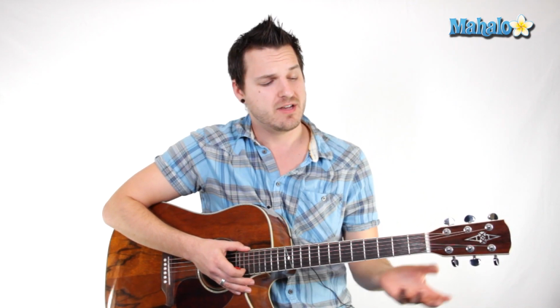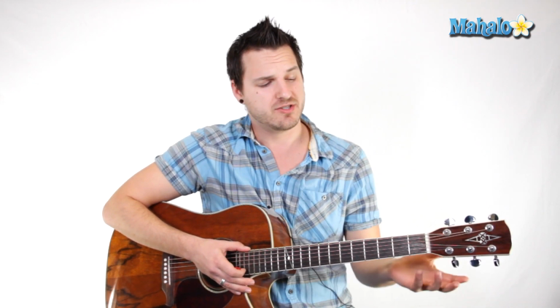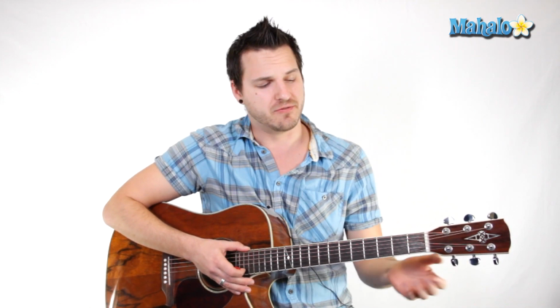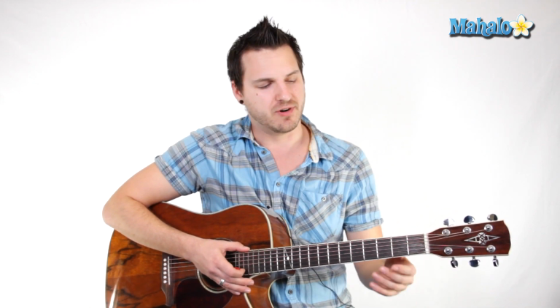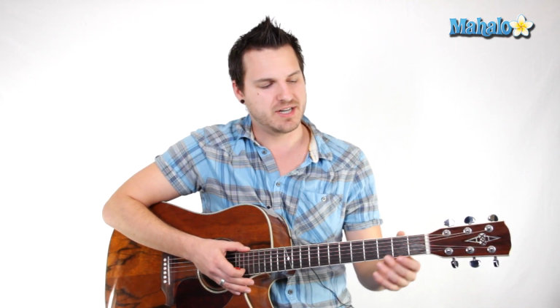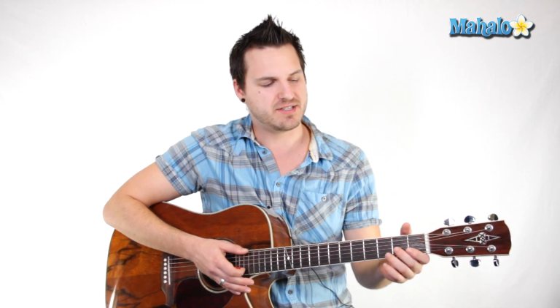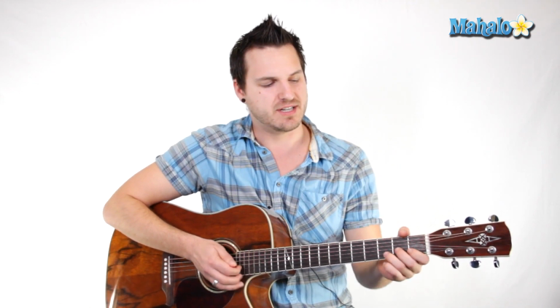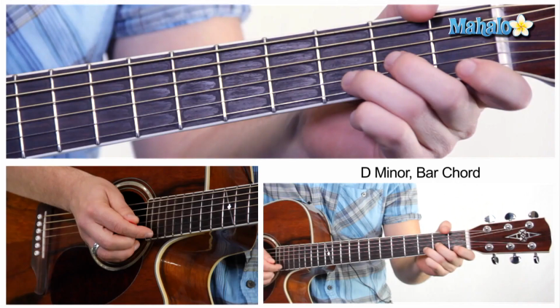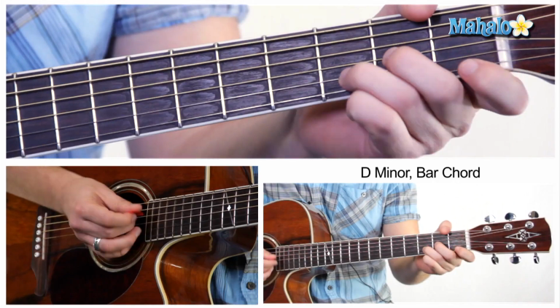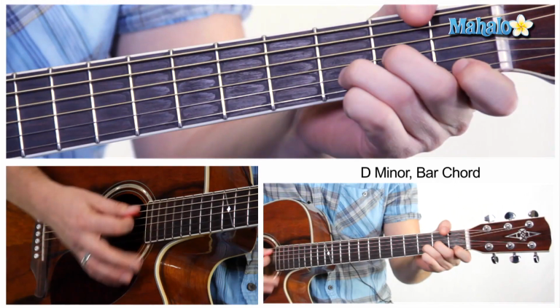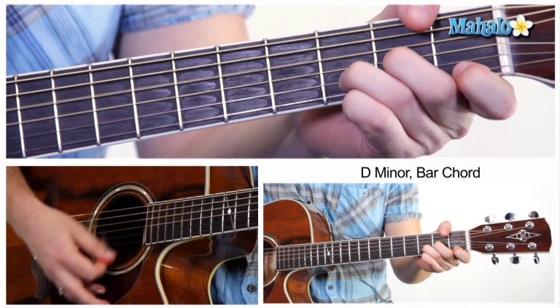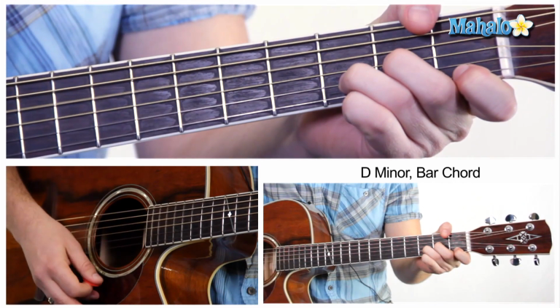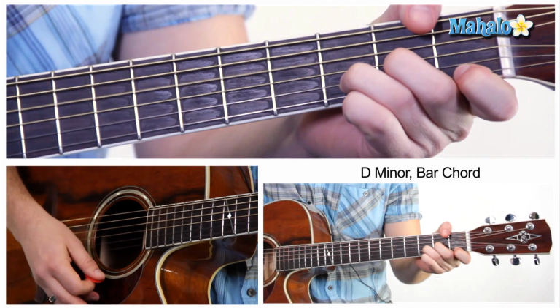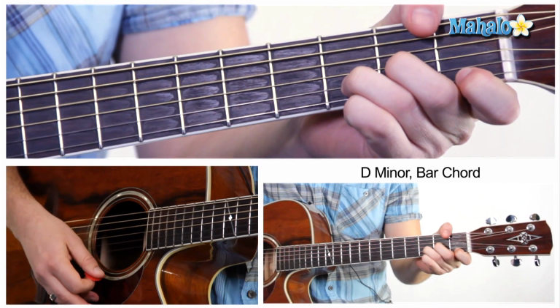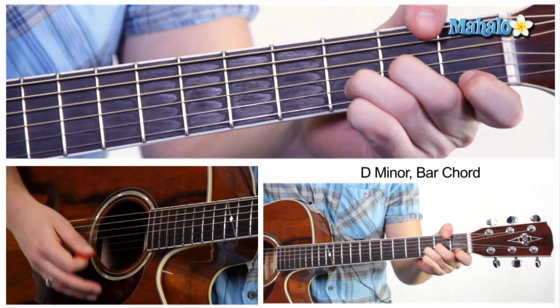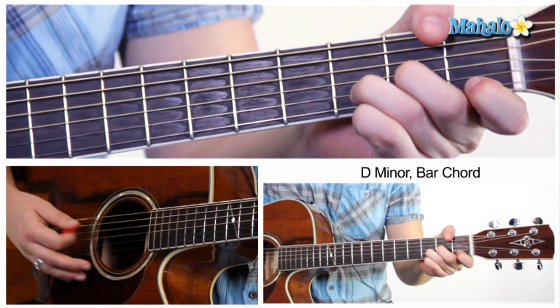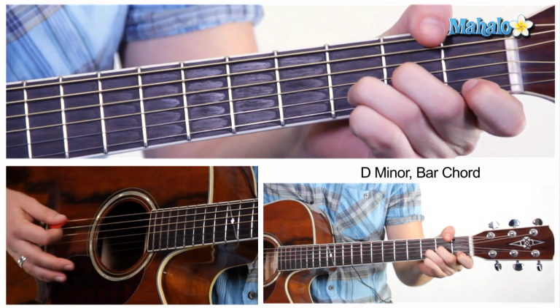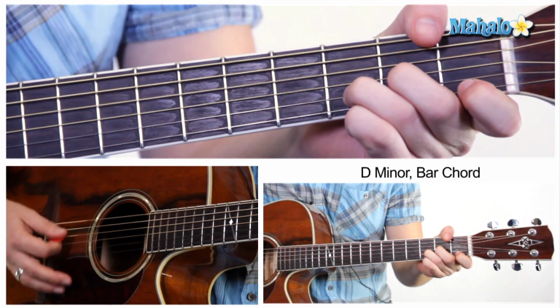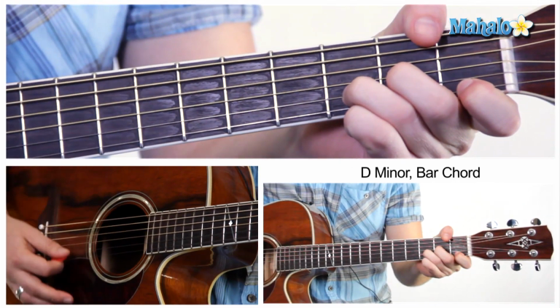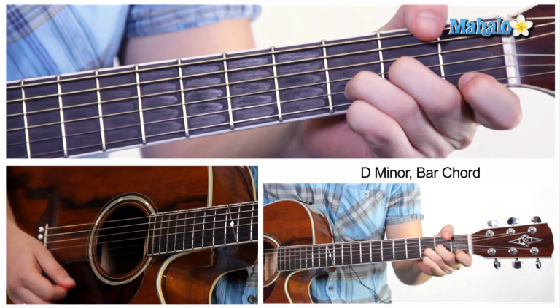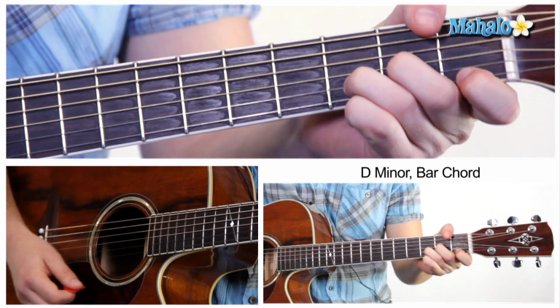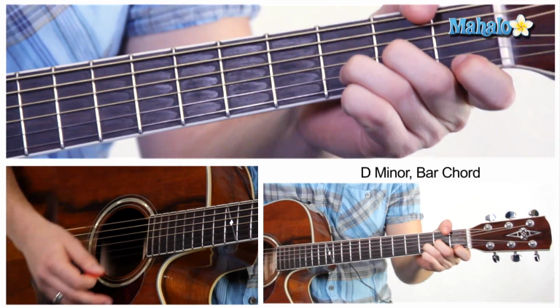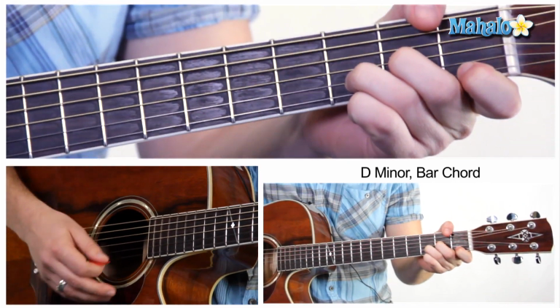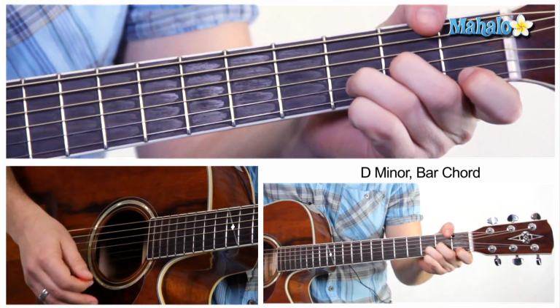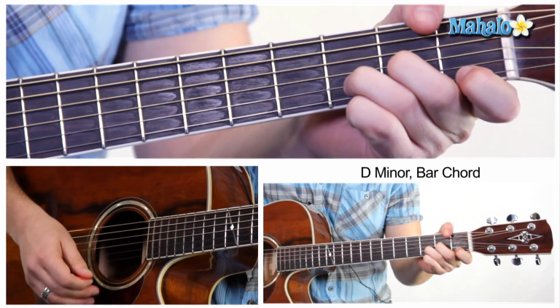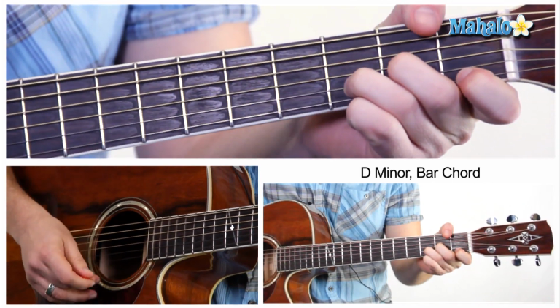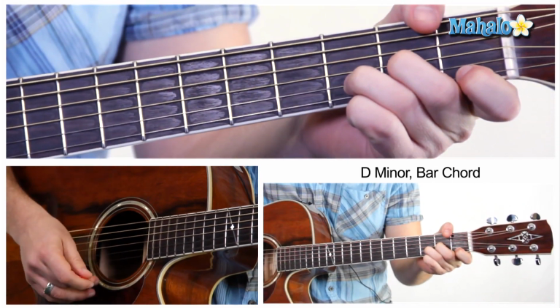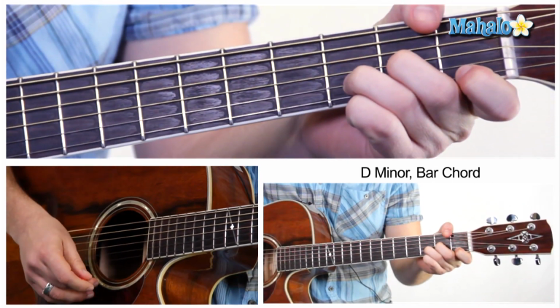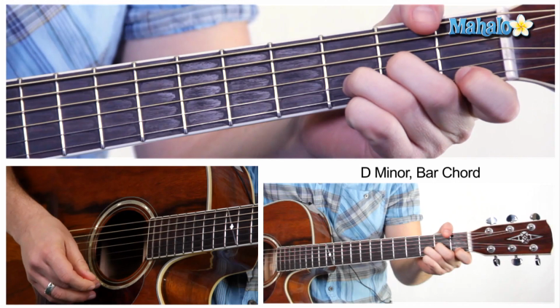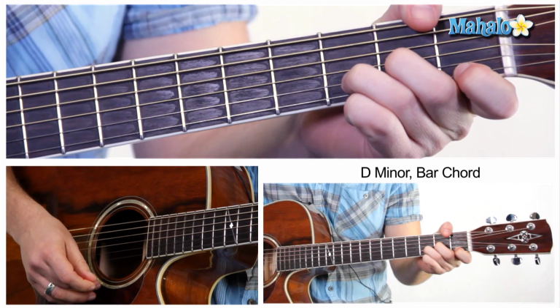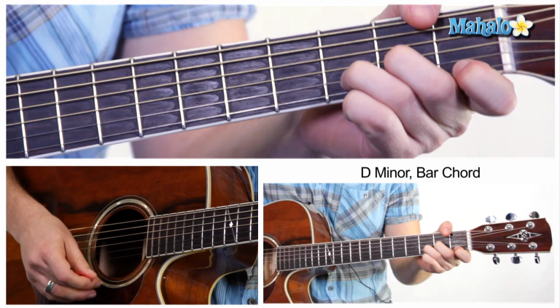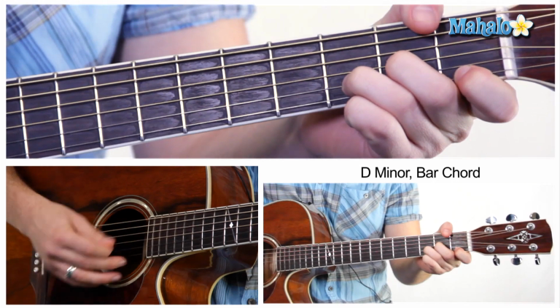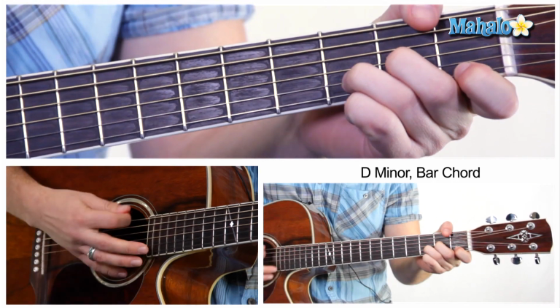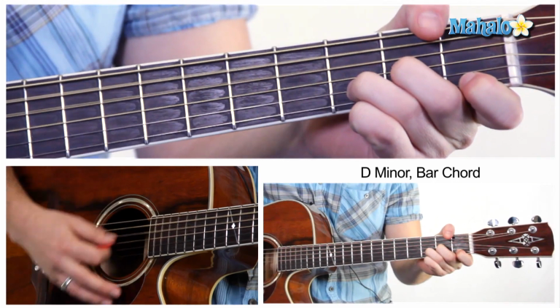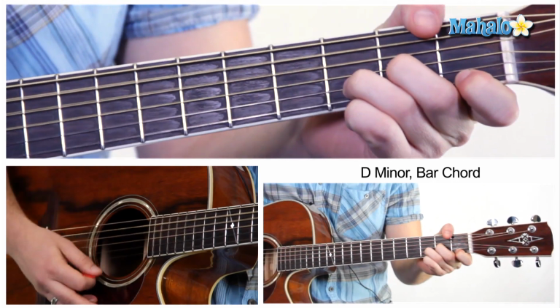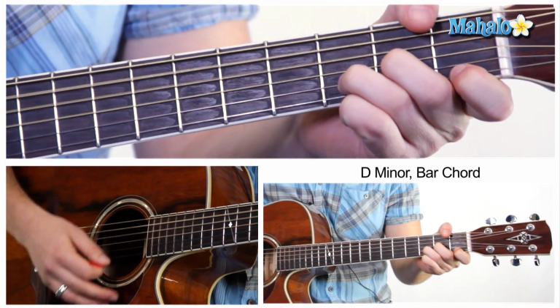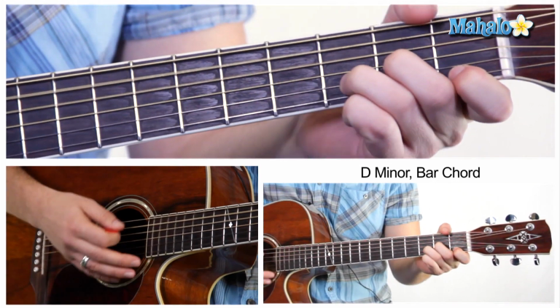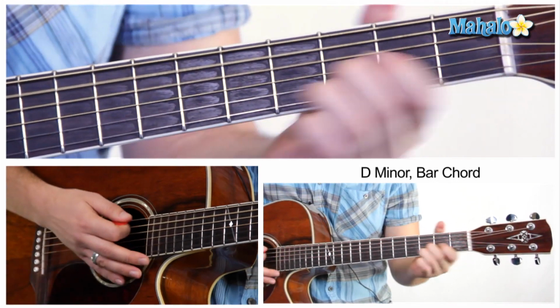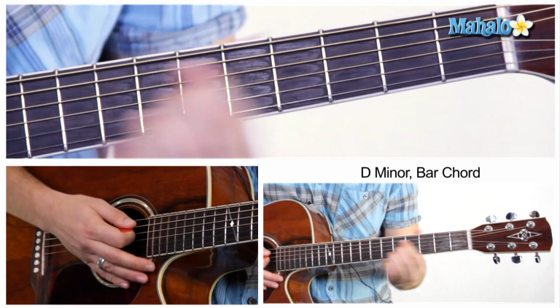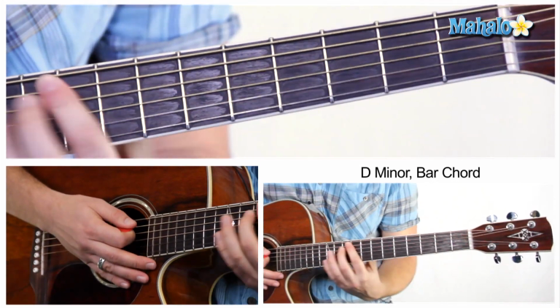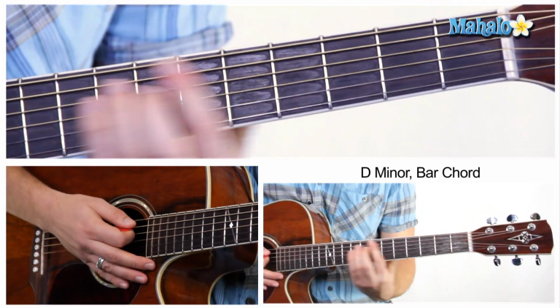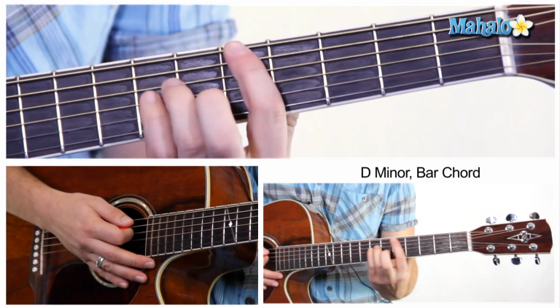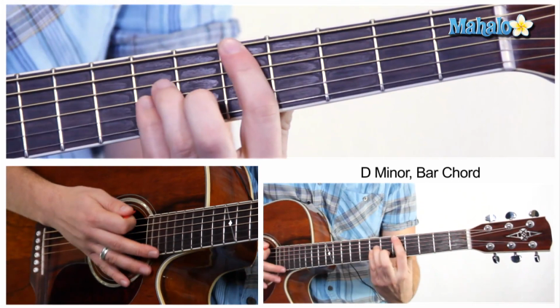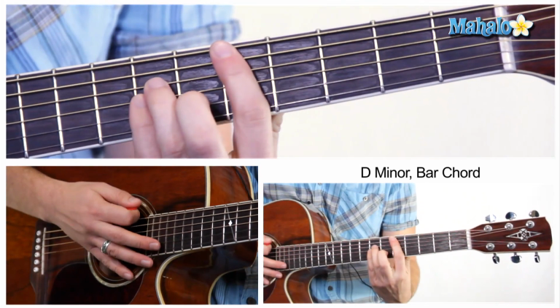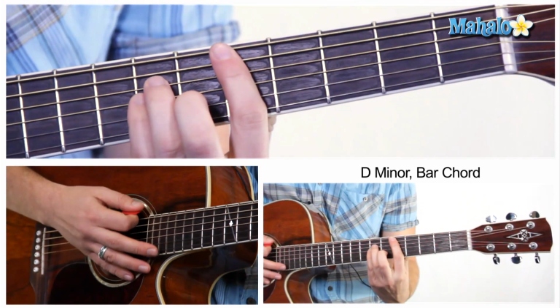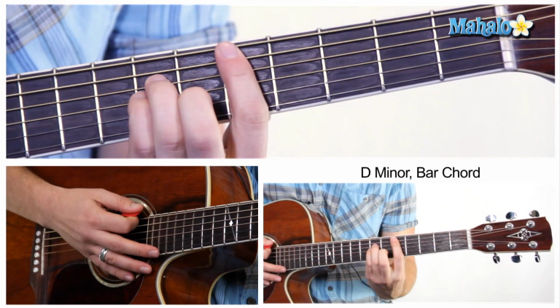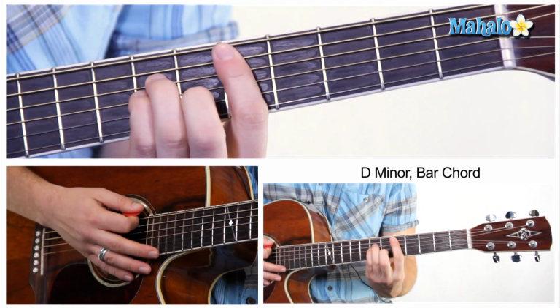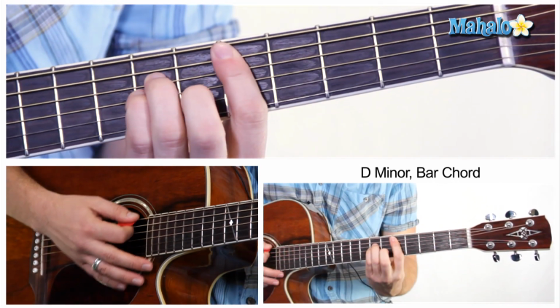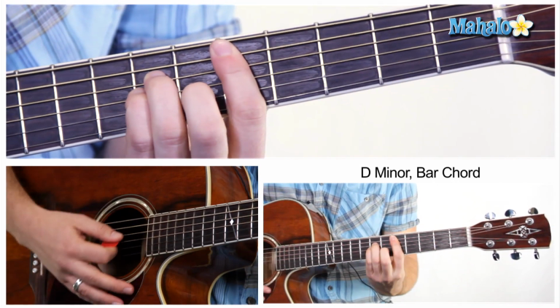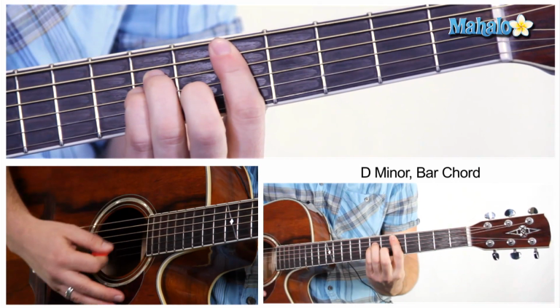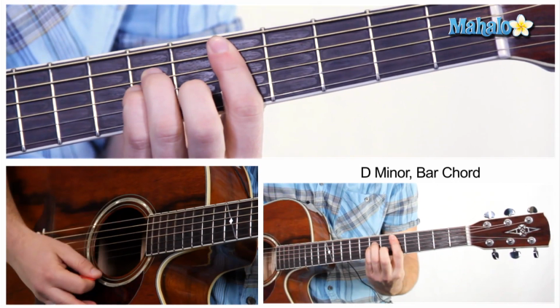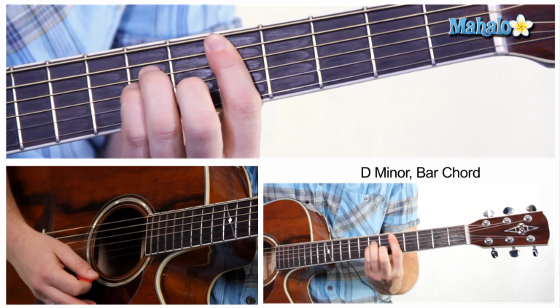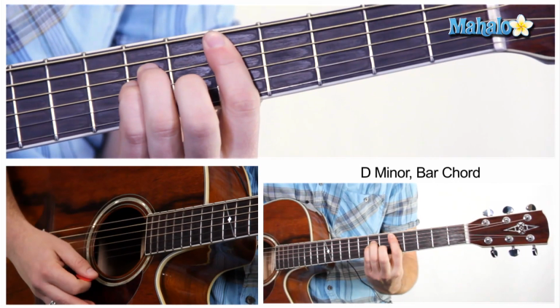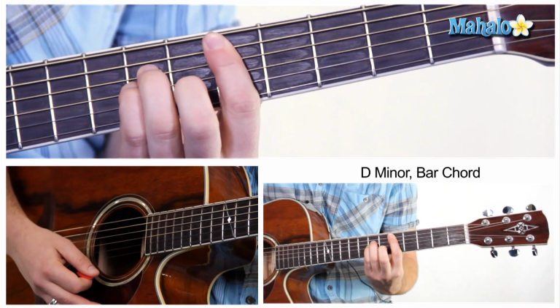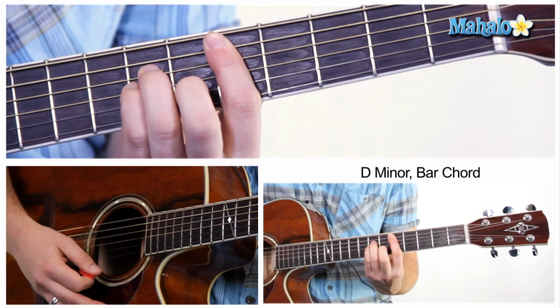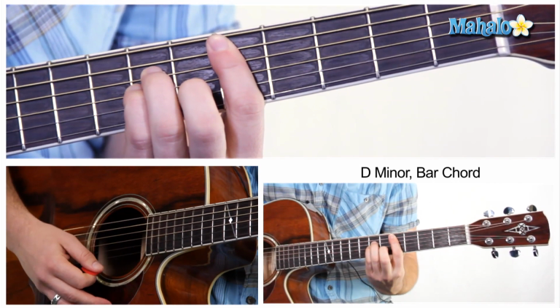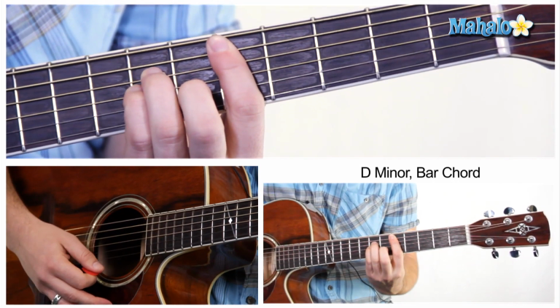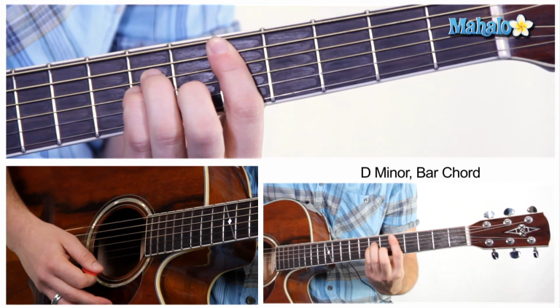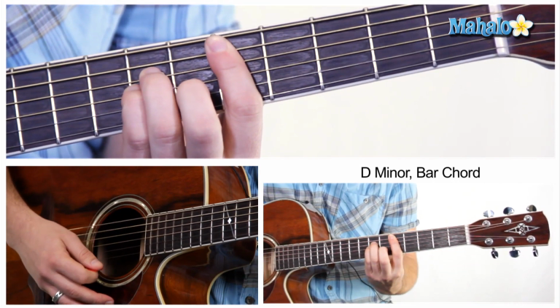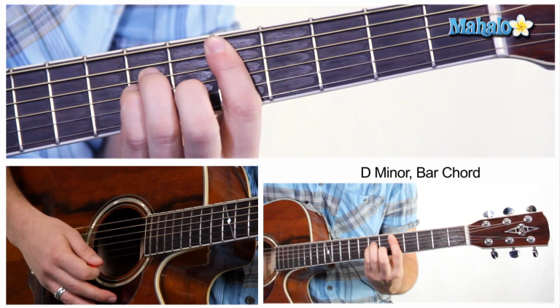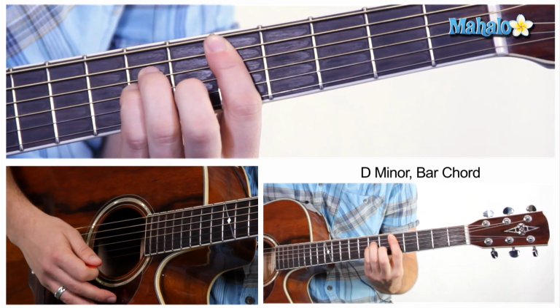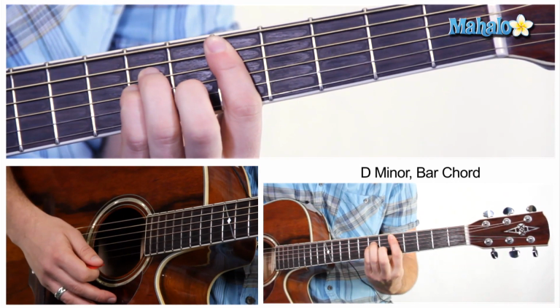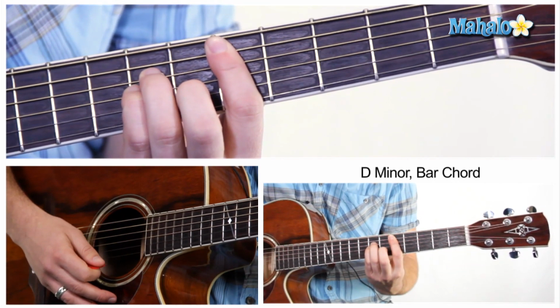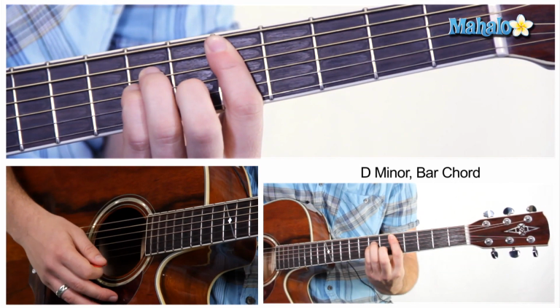So for instance, you would play a D minor like this open, but we're going to play the barre version of that, and it's just like this.